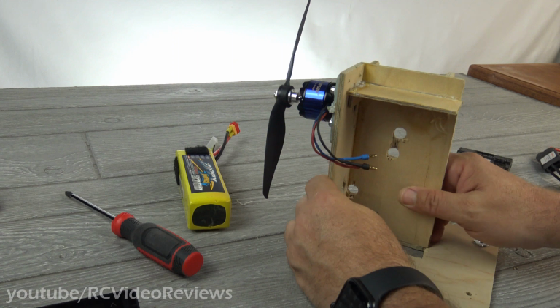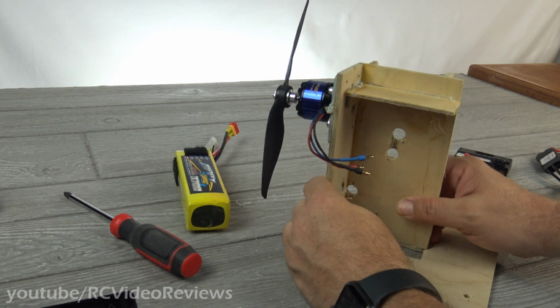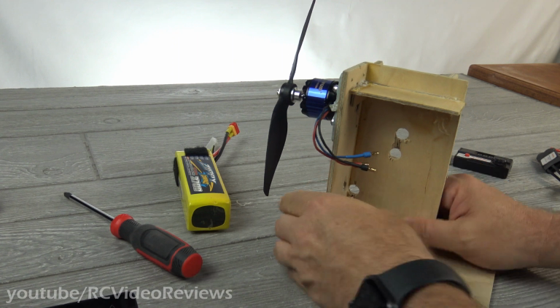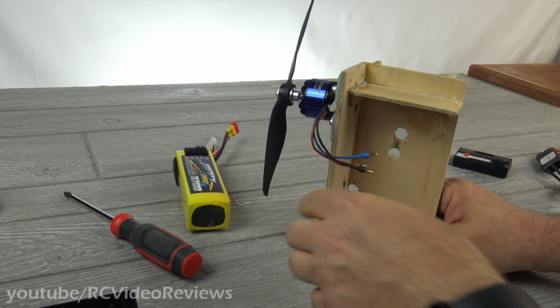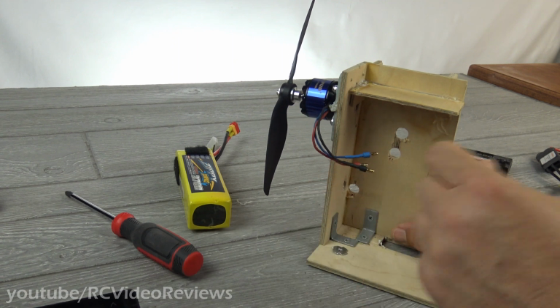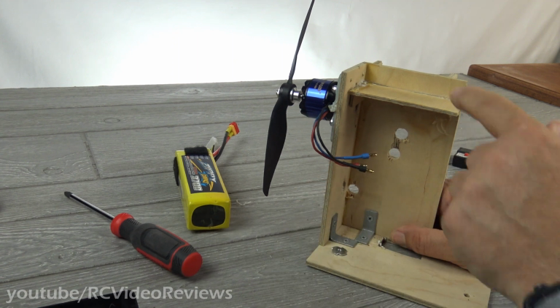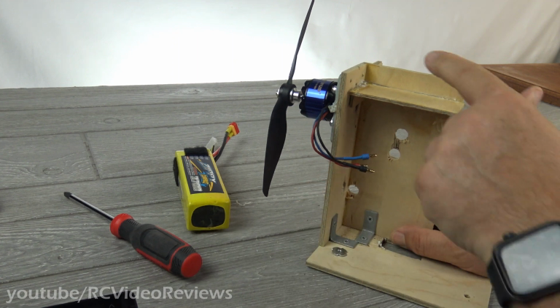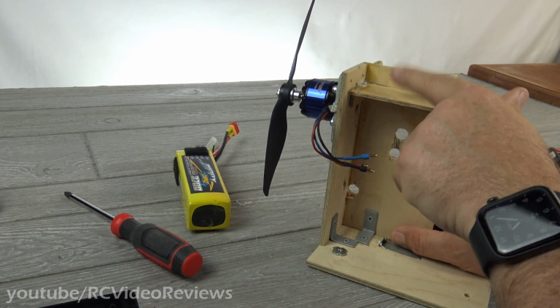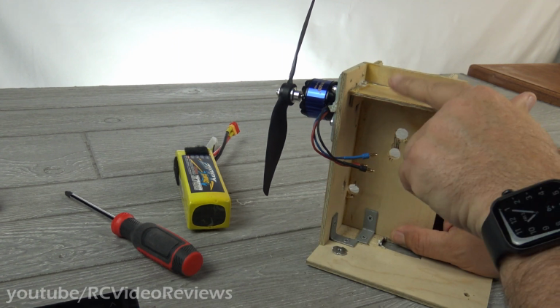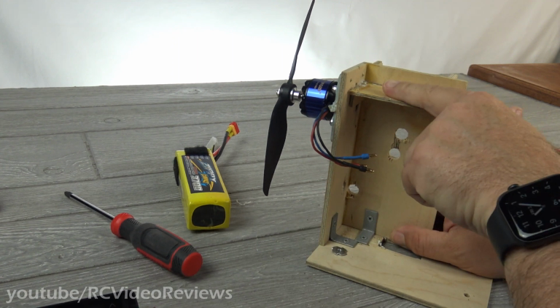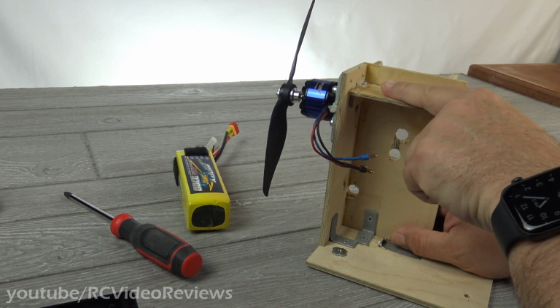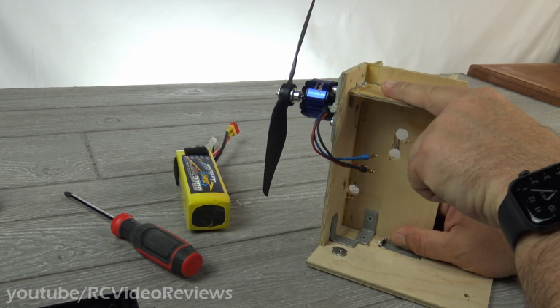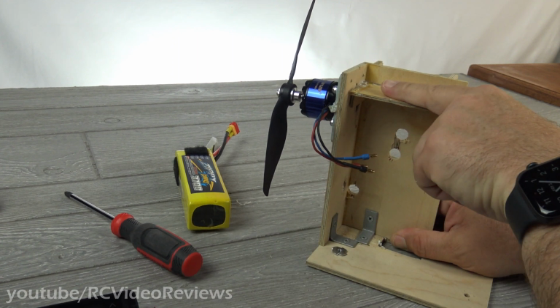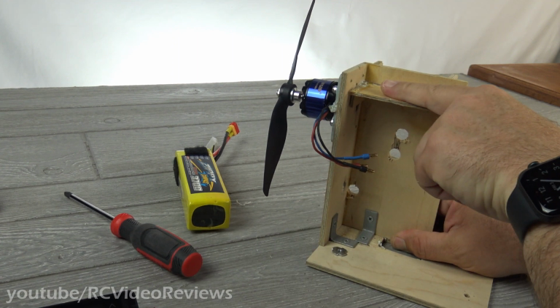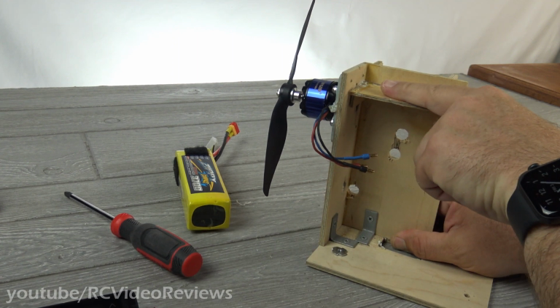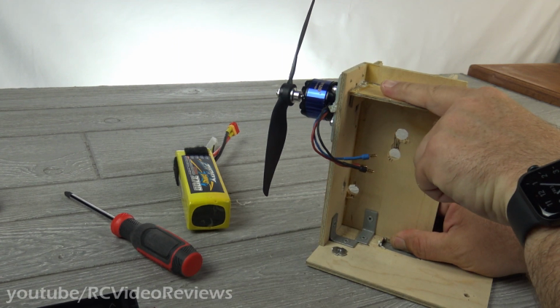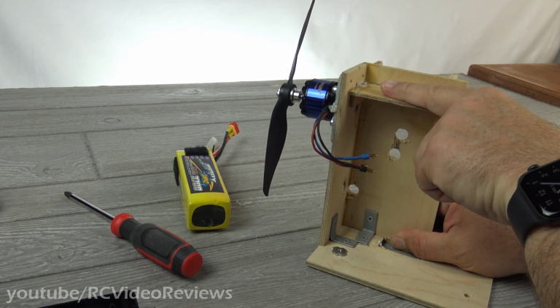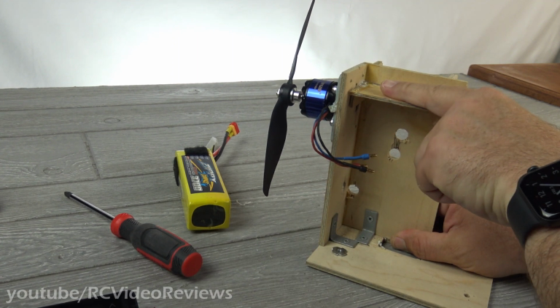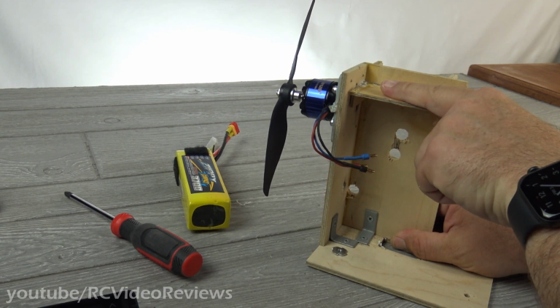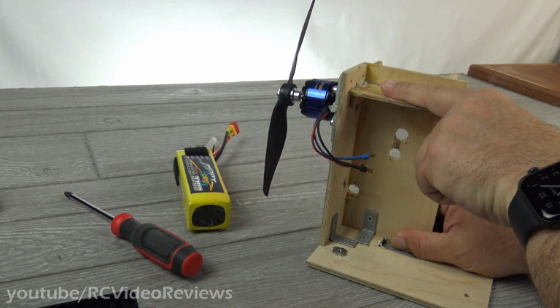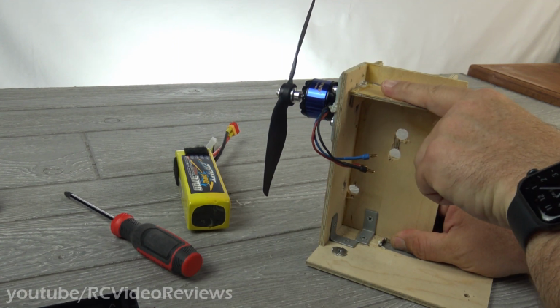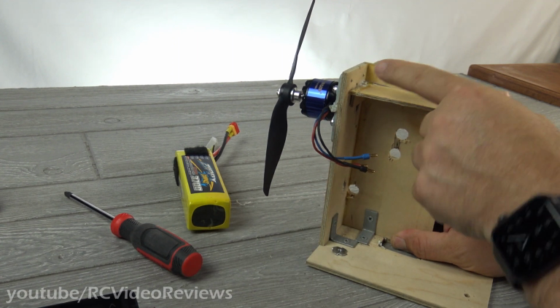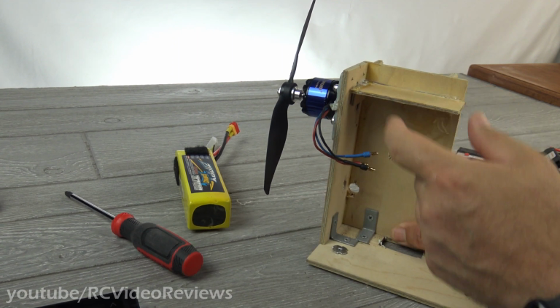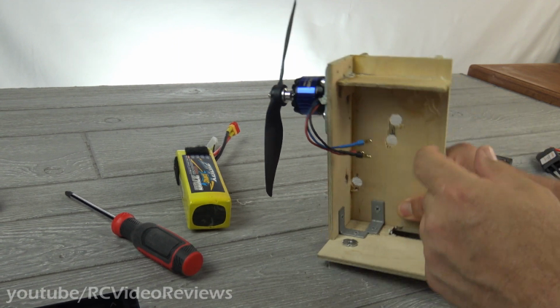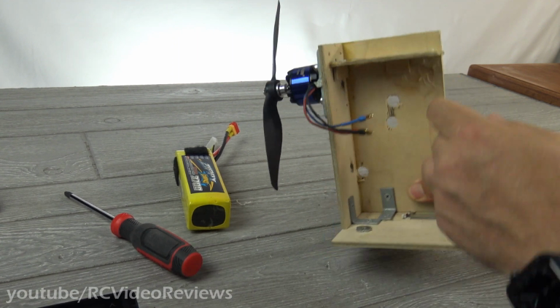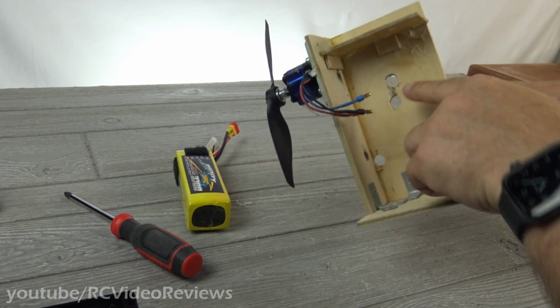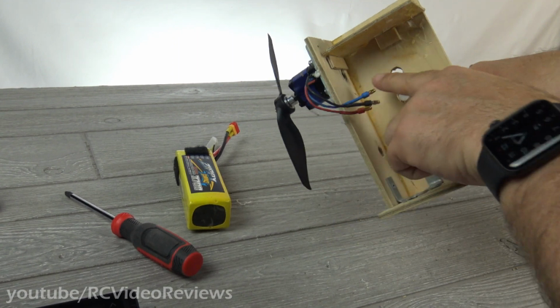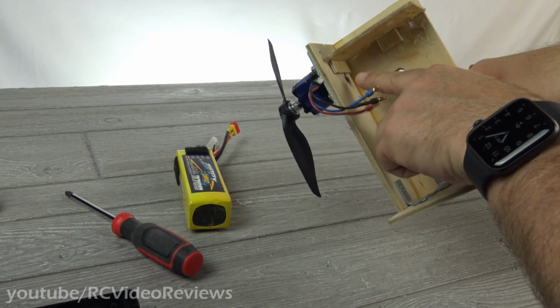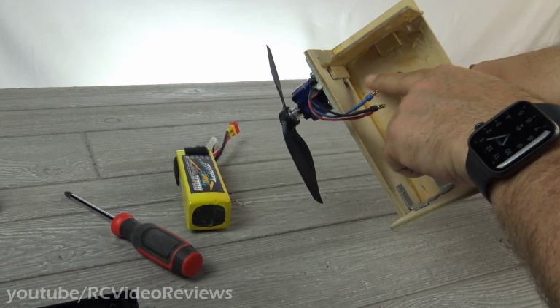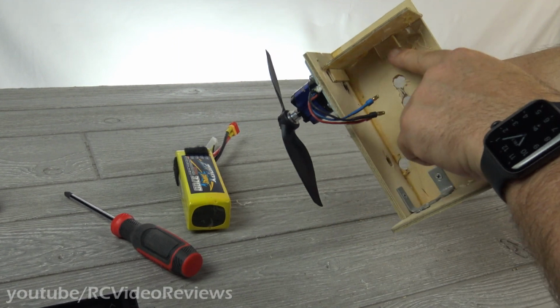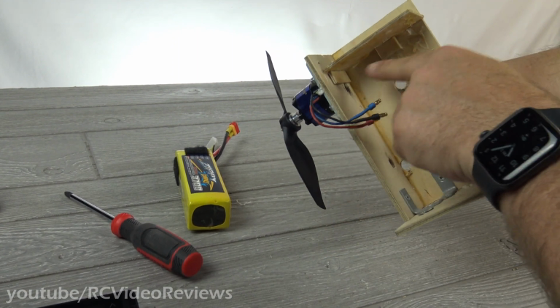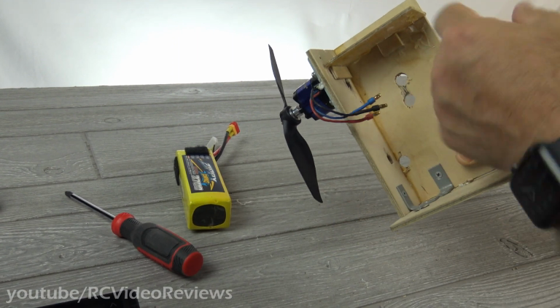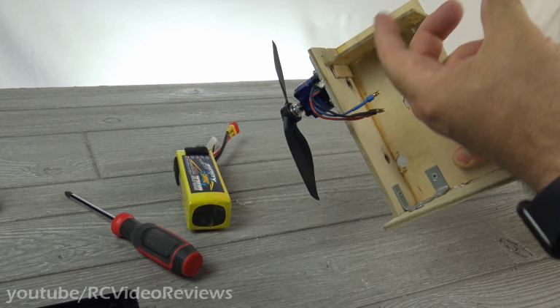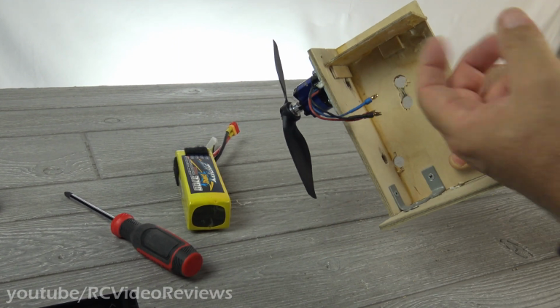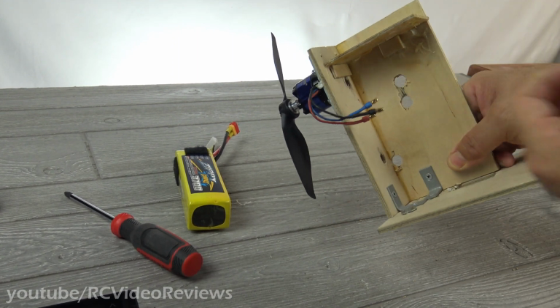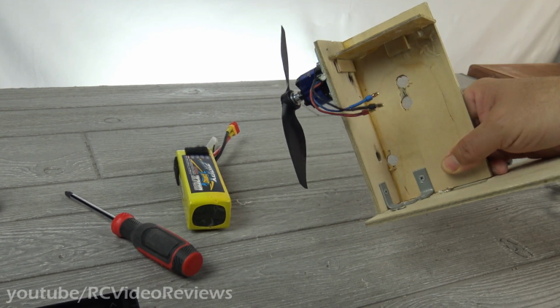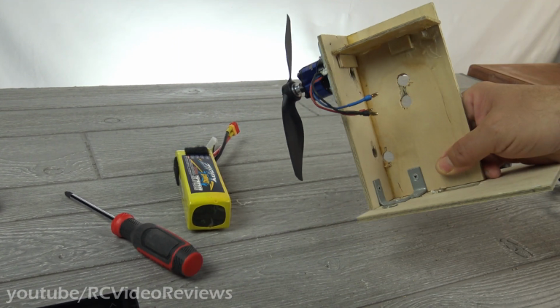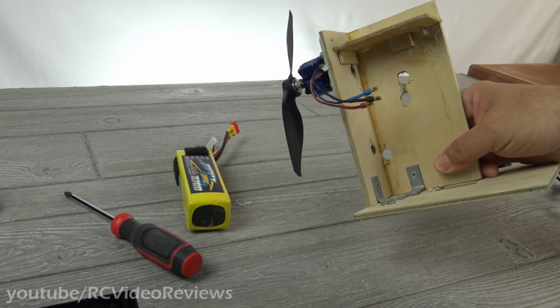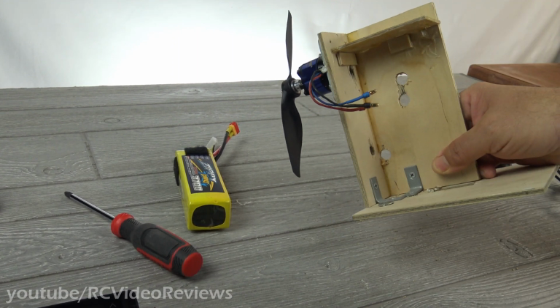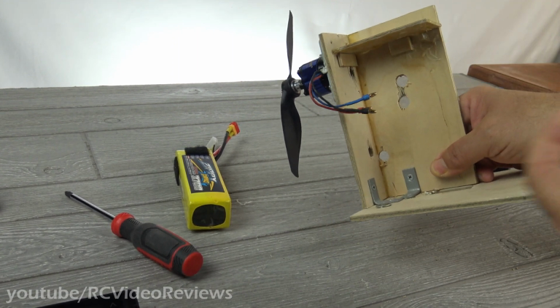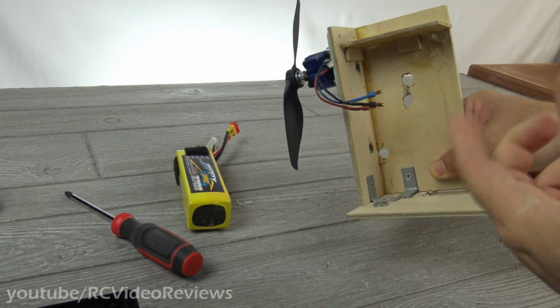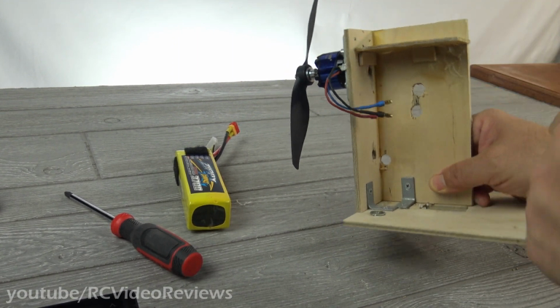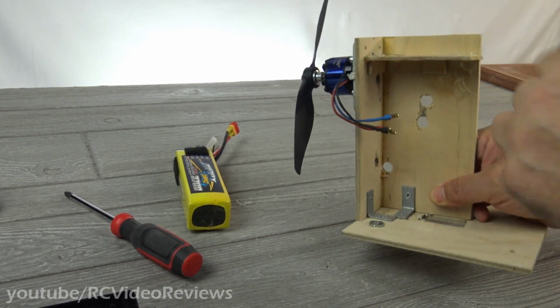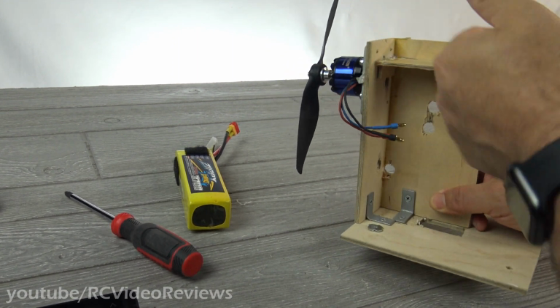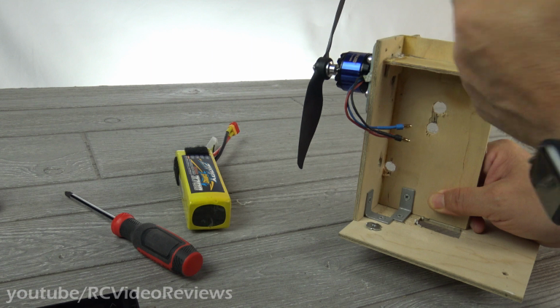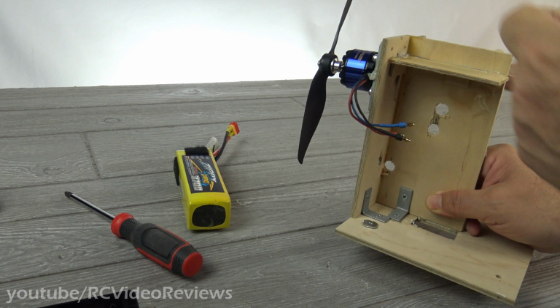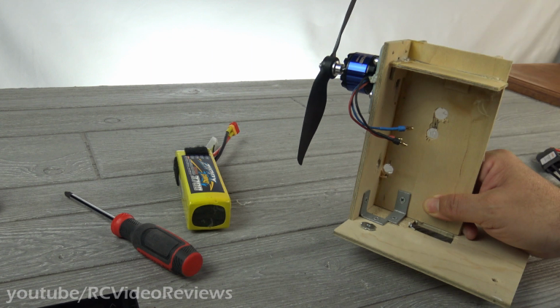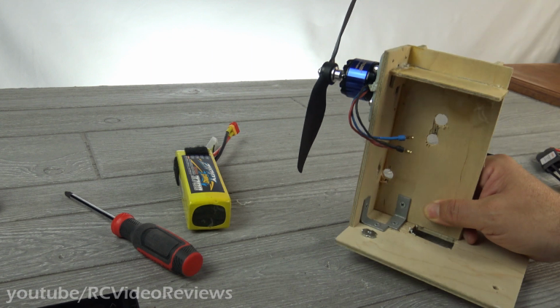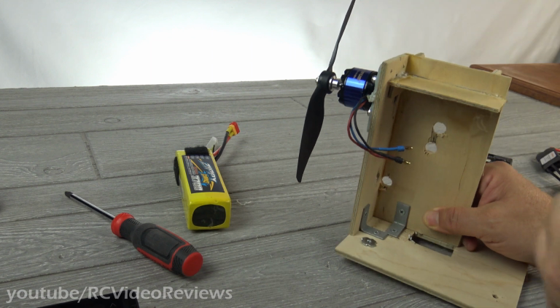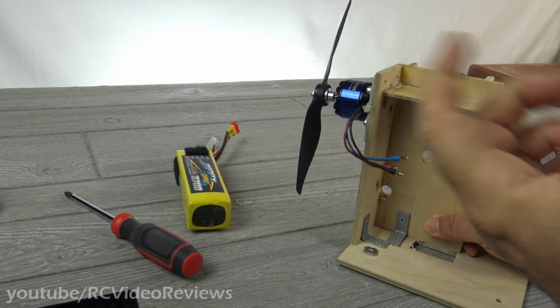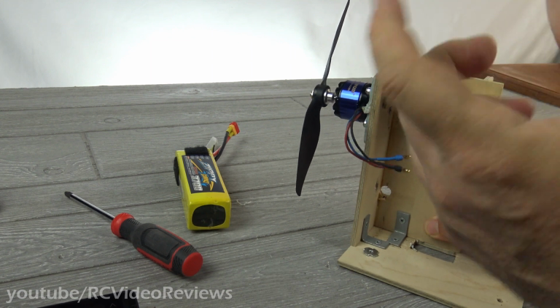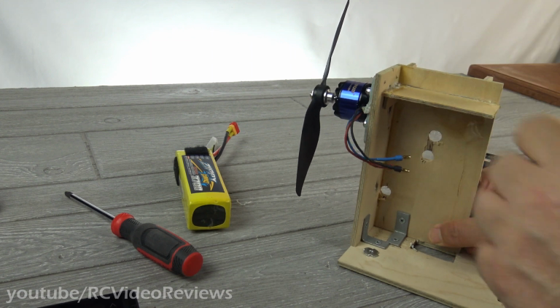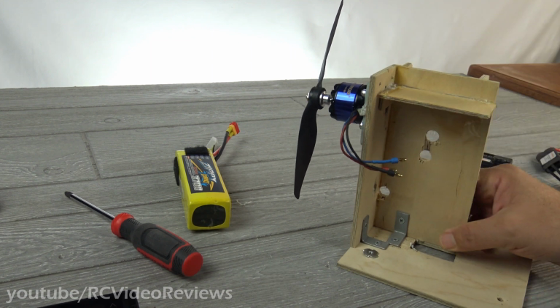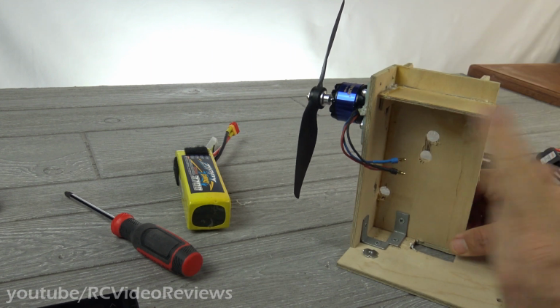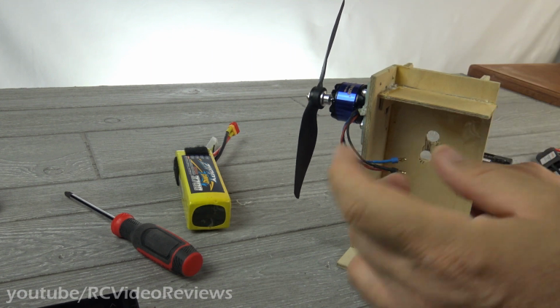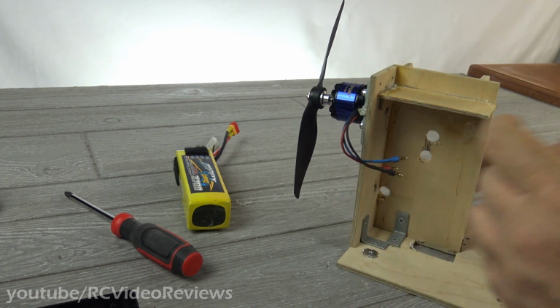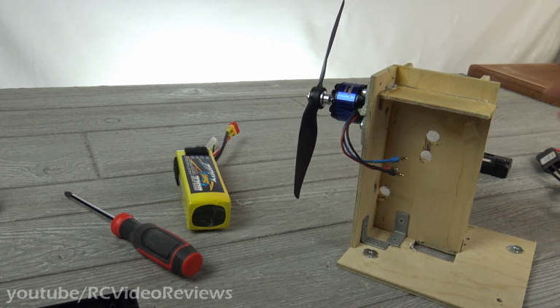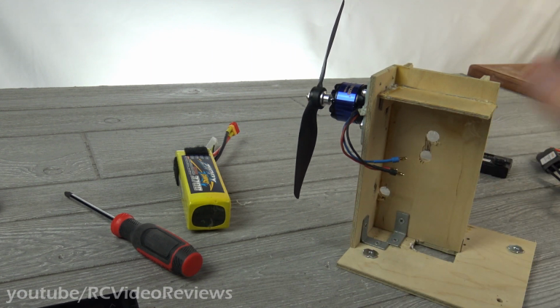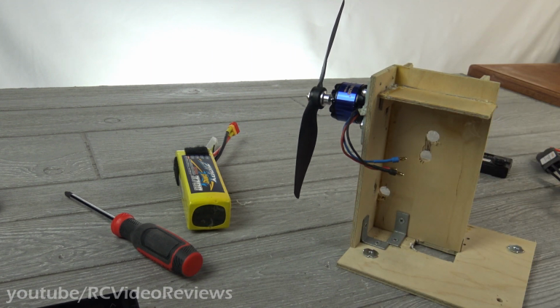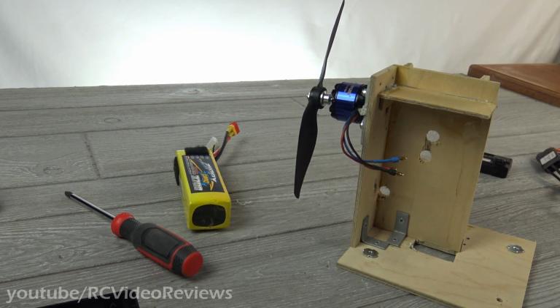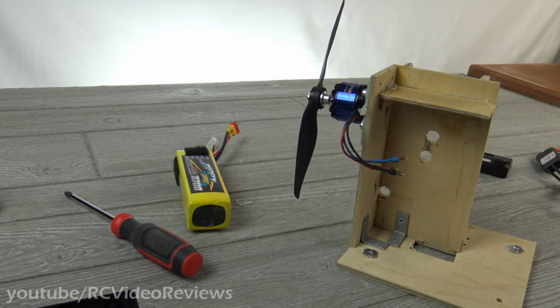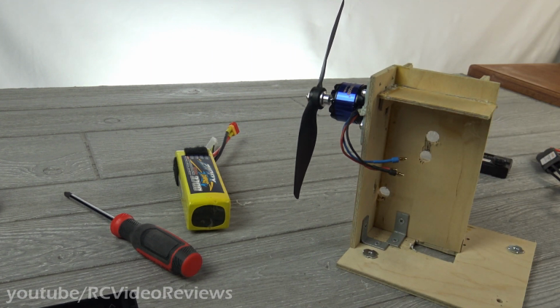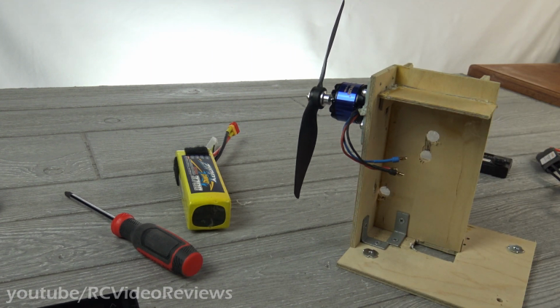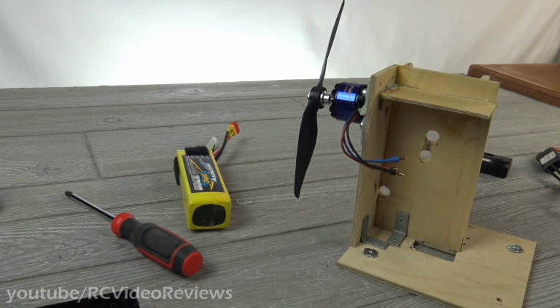All I did was put a shelf in for my ESC and put a couple of gussets underneath so it doesn't collapse when I push down or move the ESC around. That's all I did.